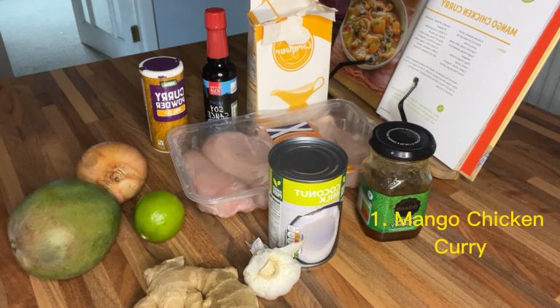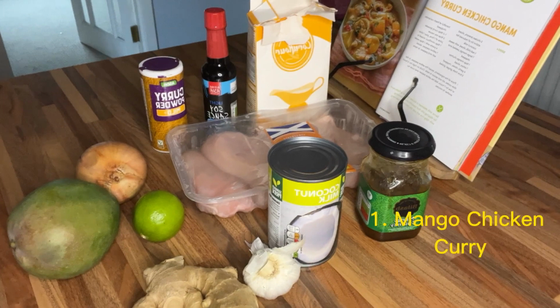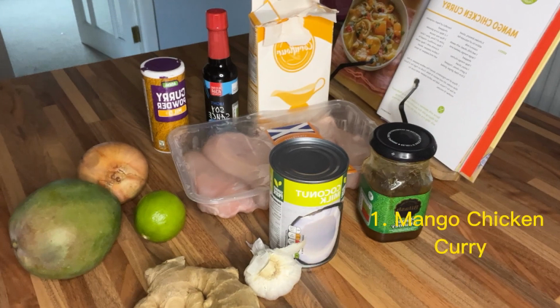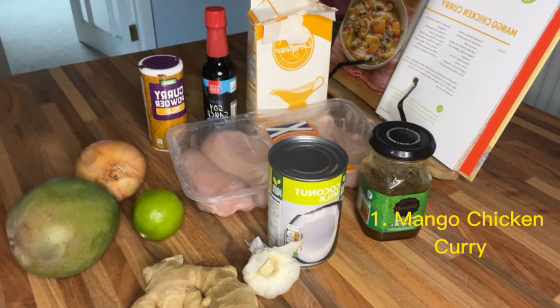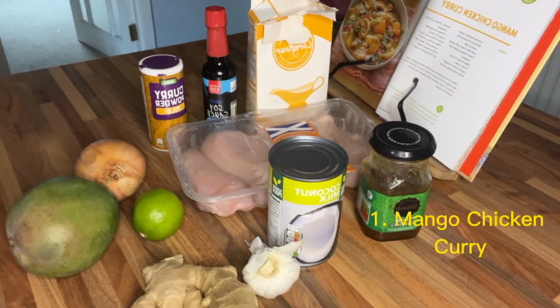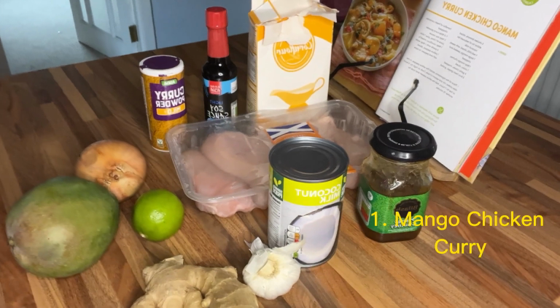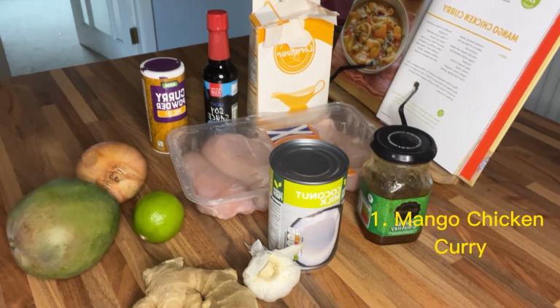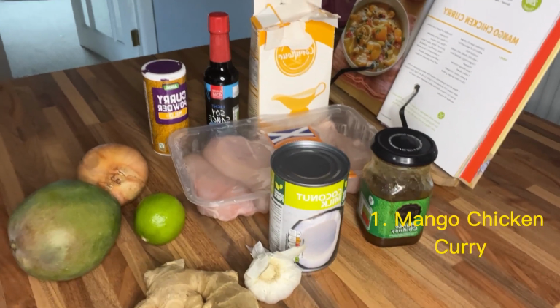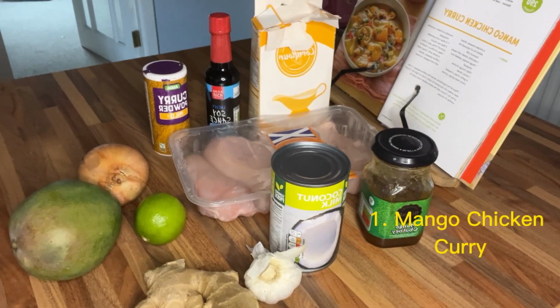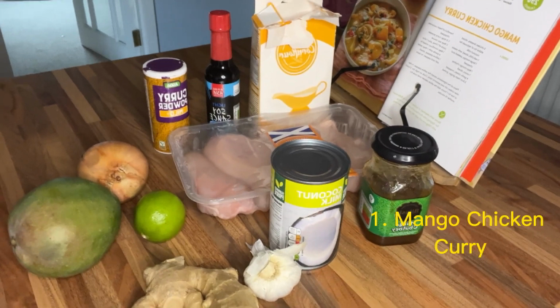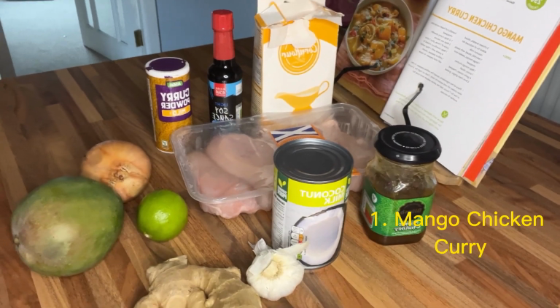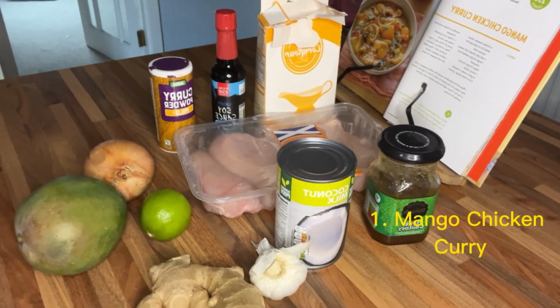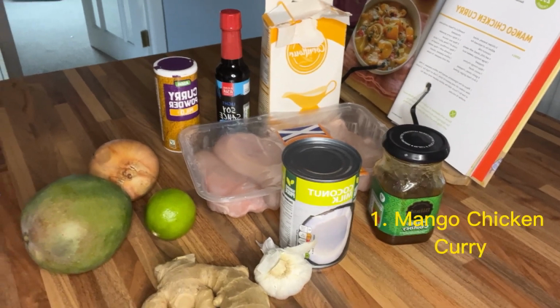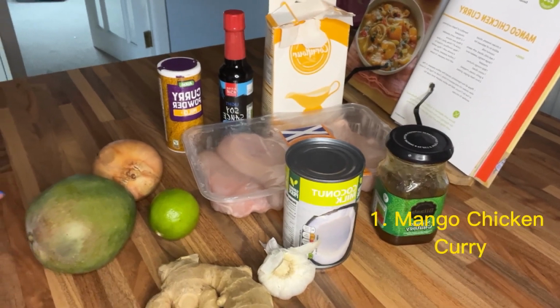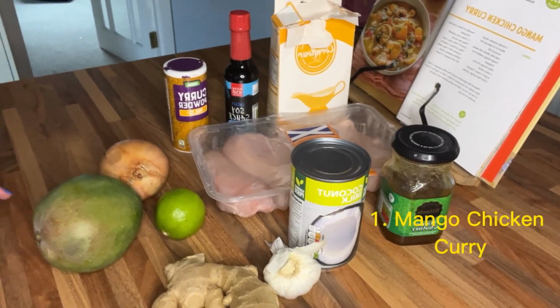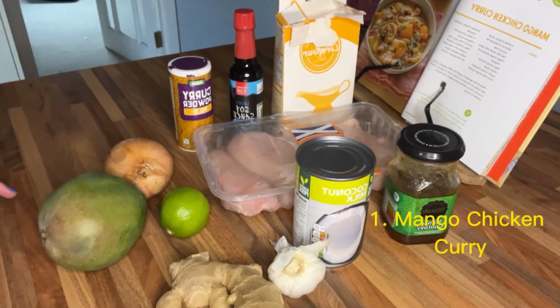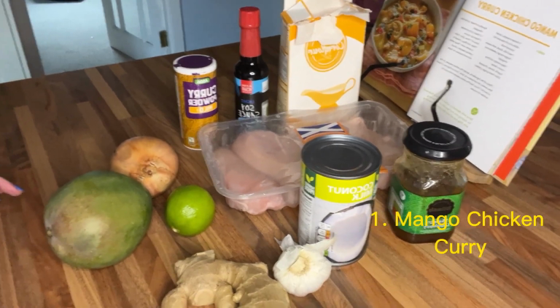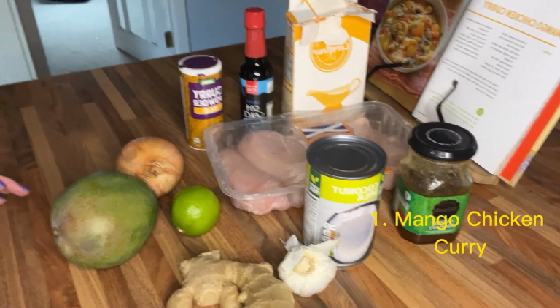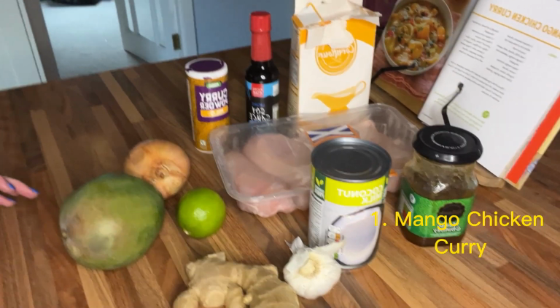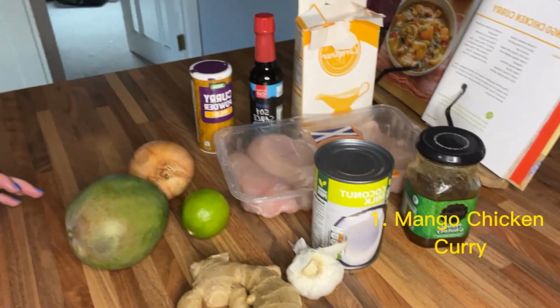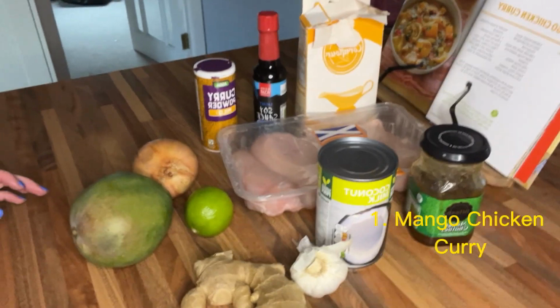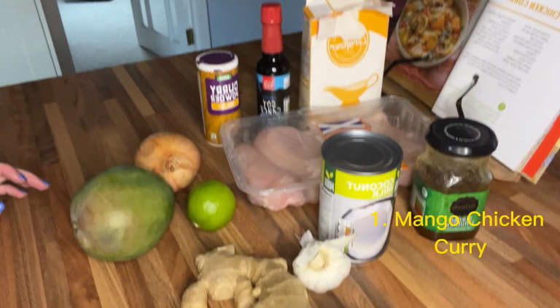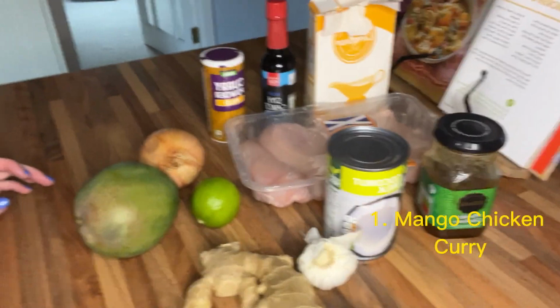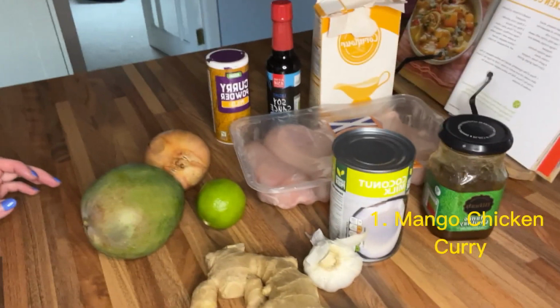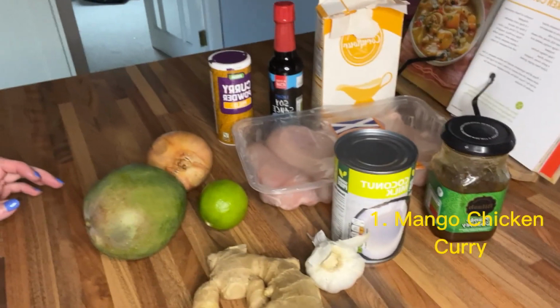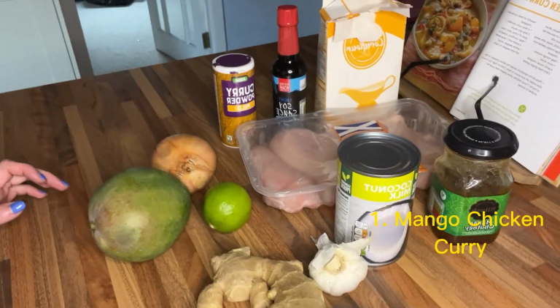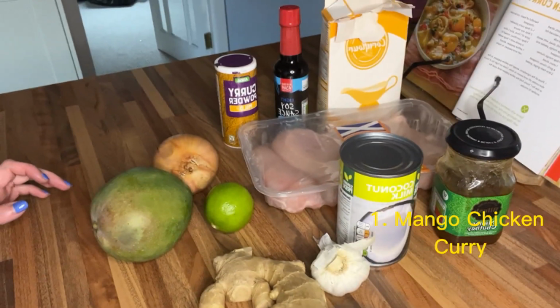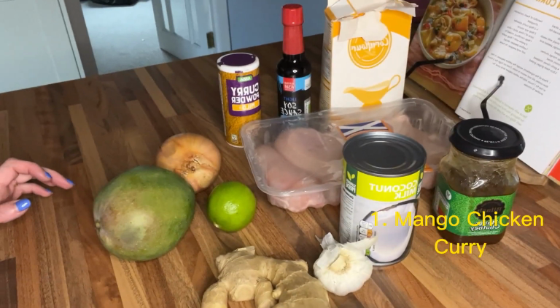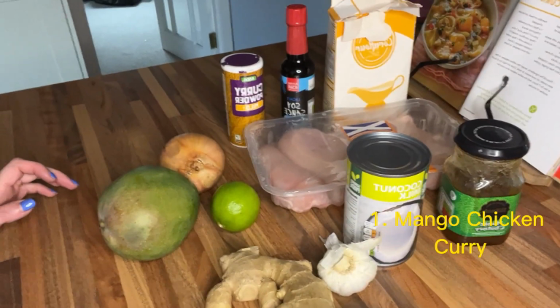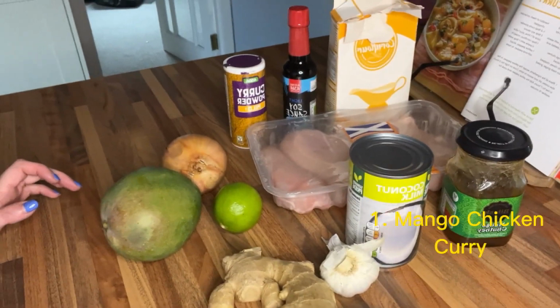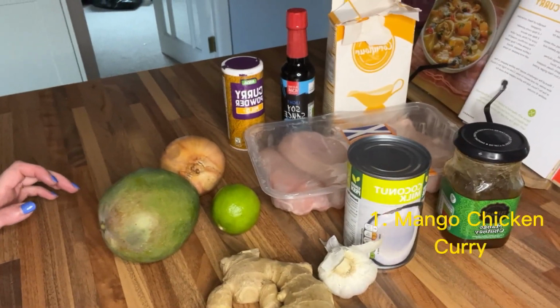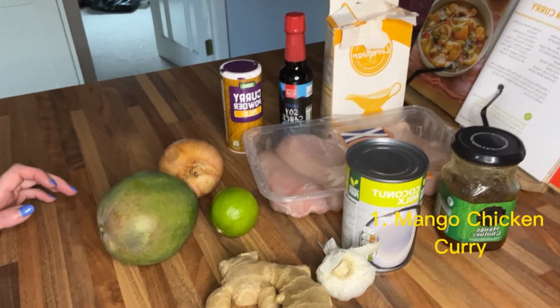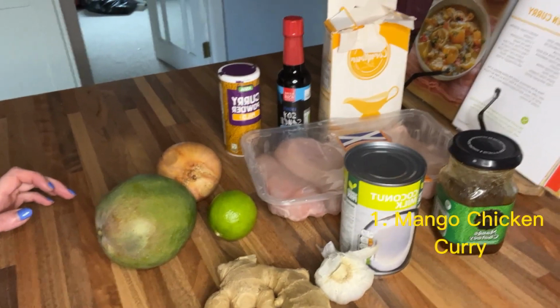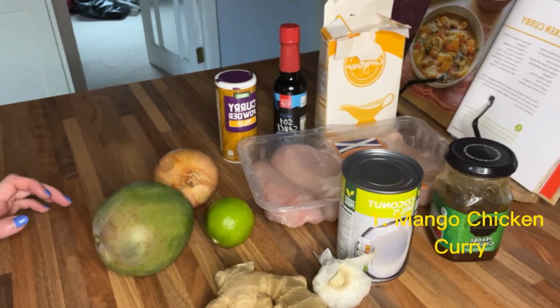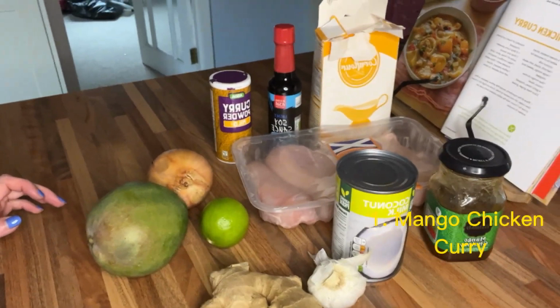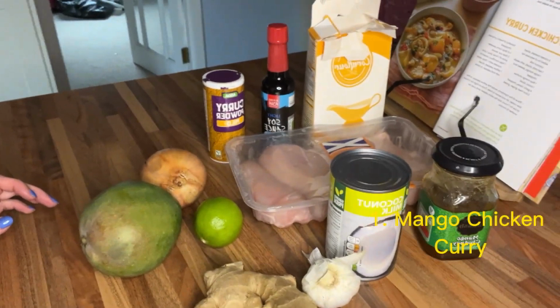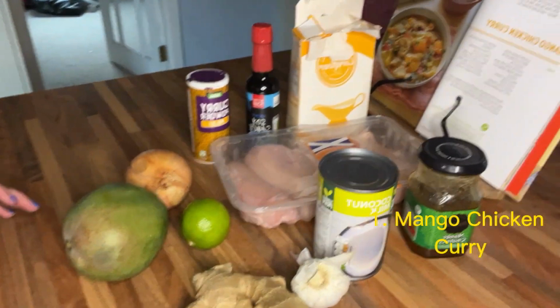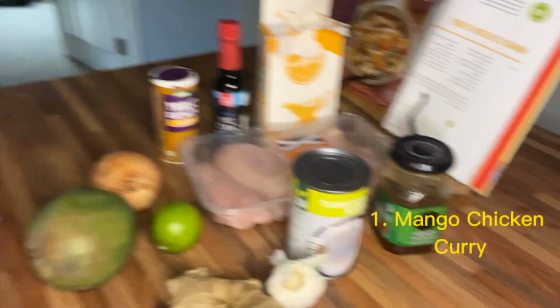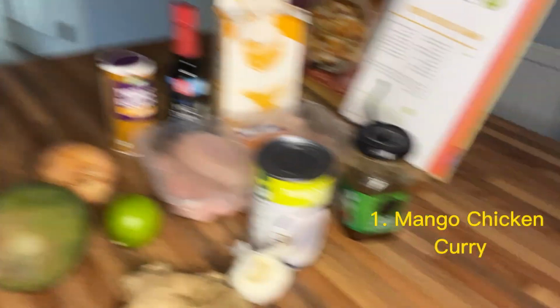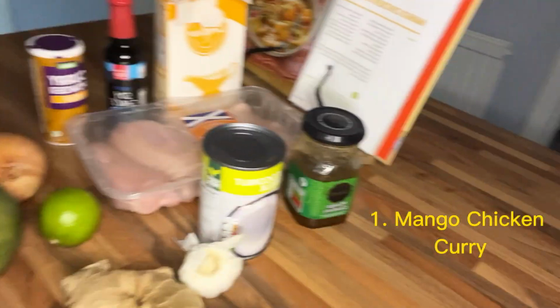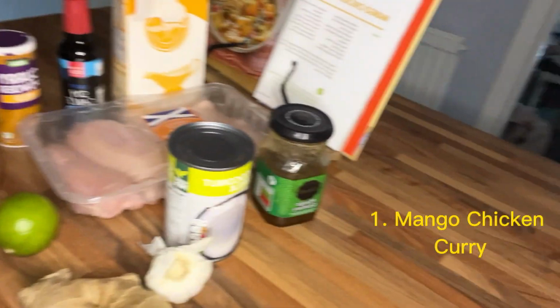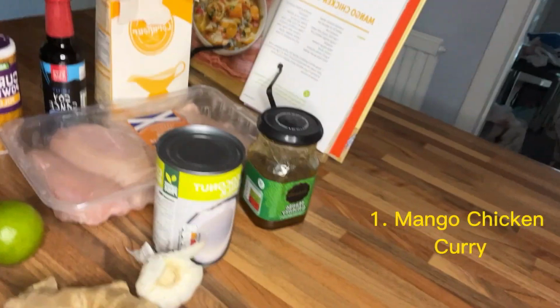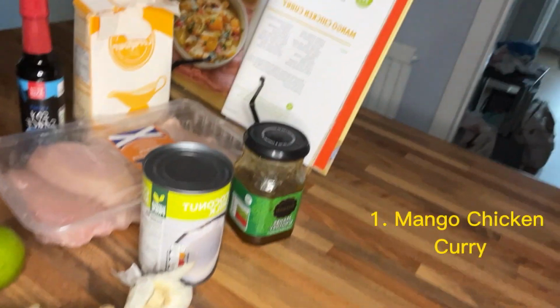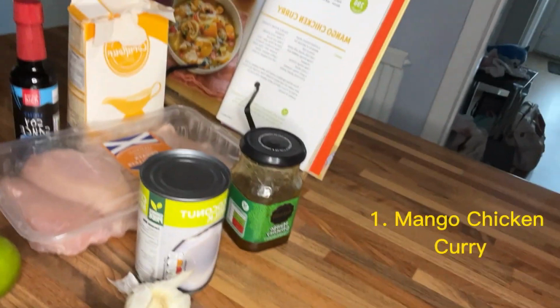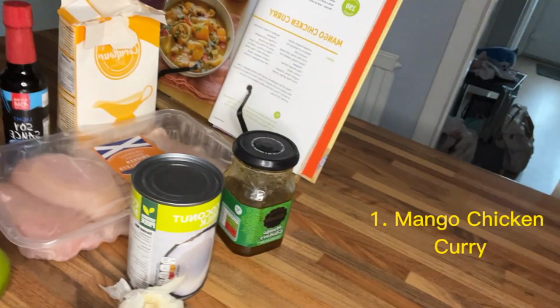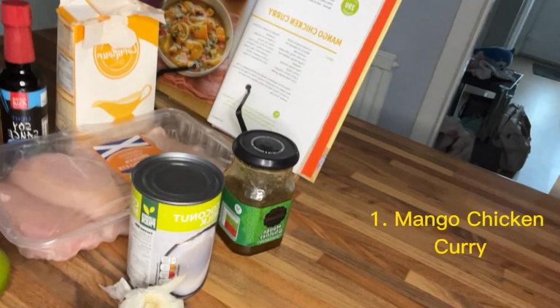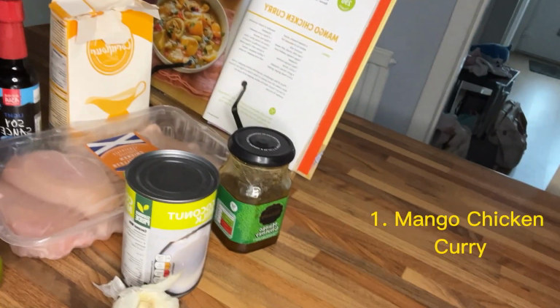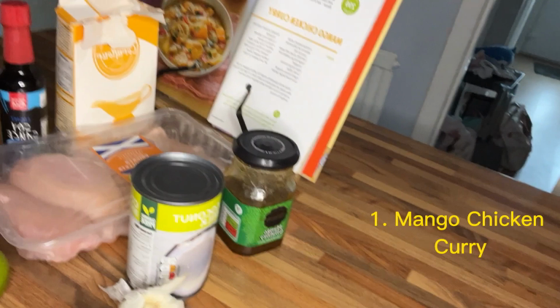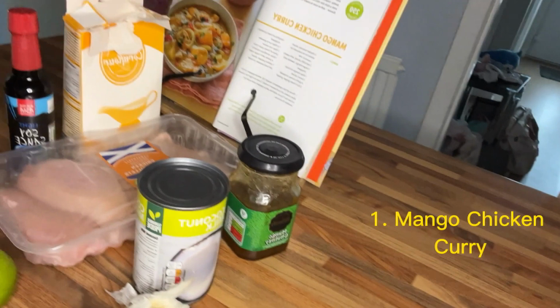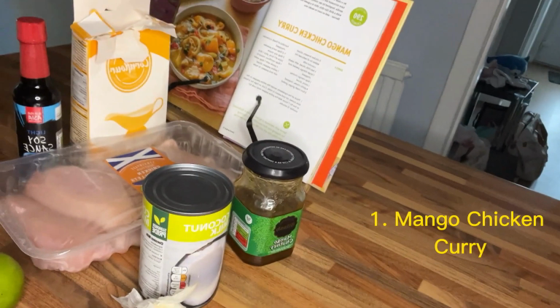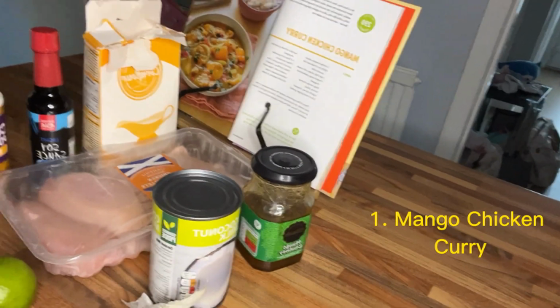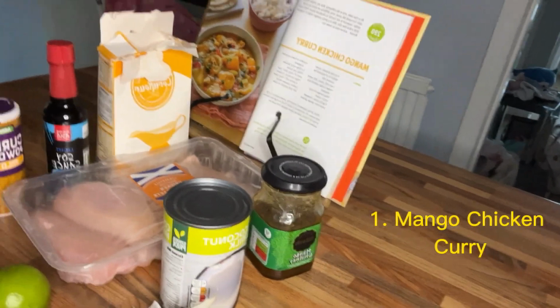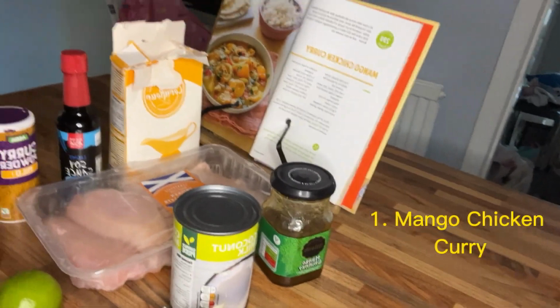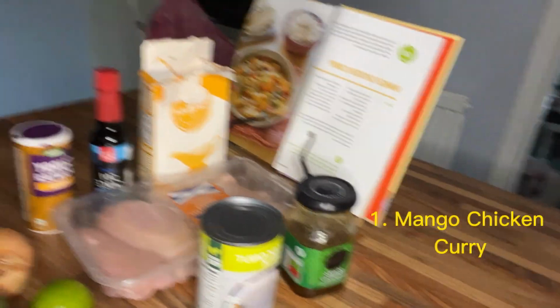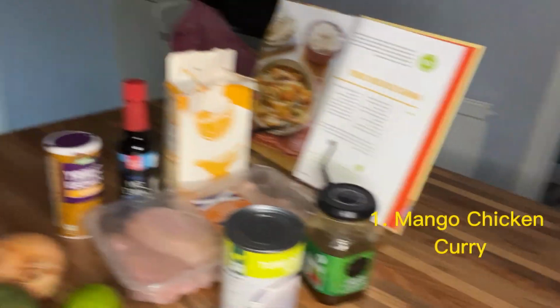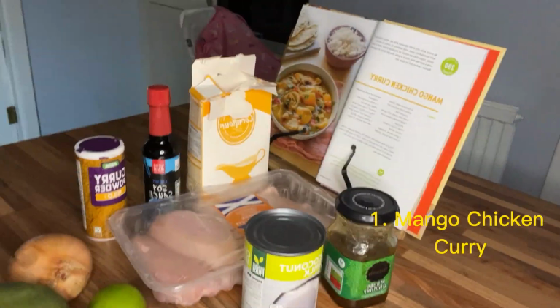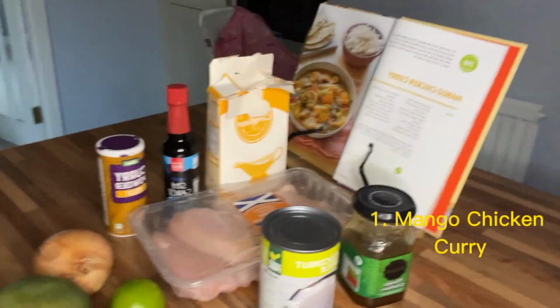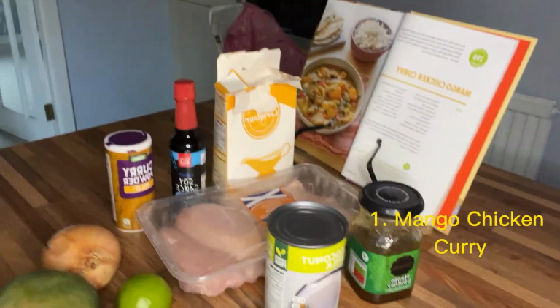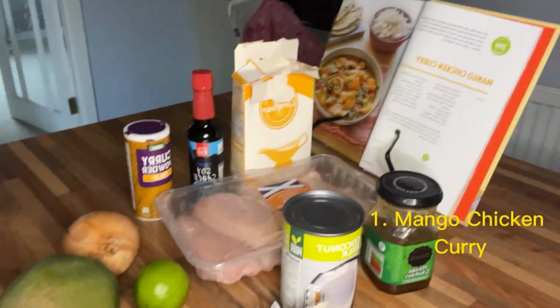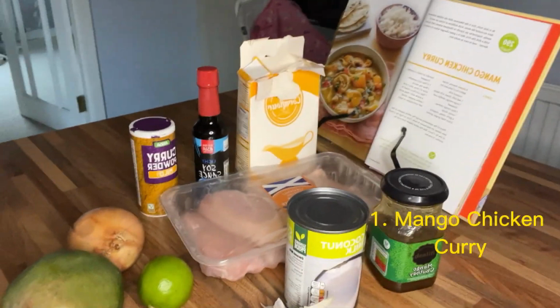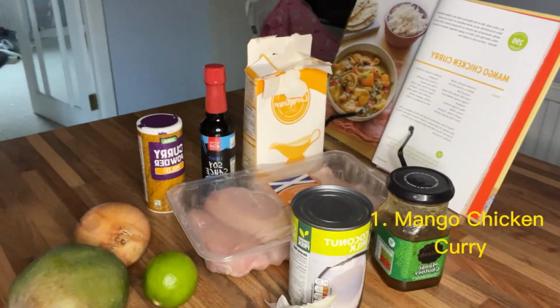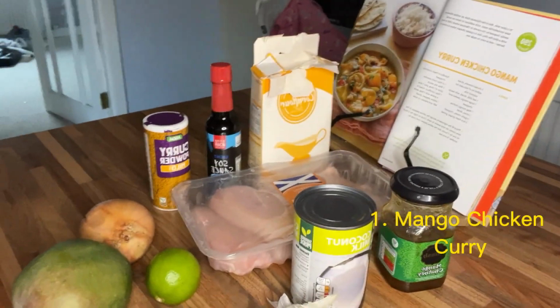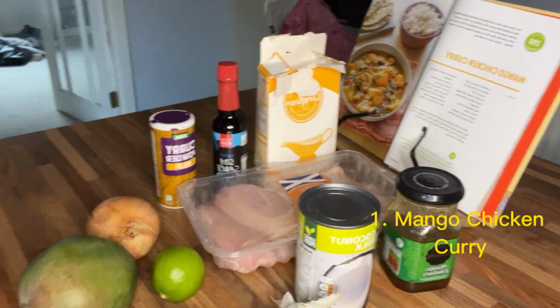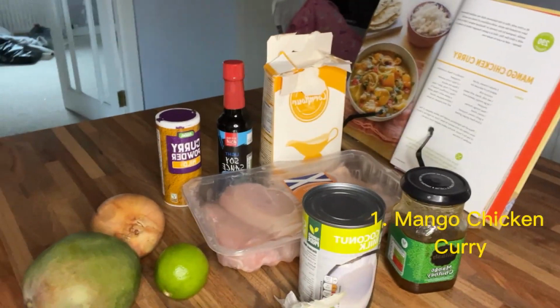Today's meal is going to be a mango chicken curry and I'm using a recipe for this — this isn't my own recipe.